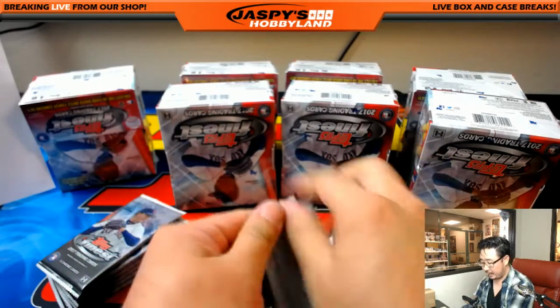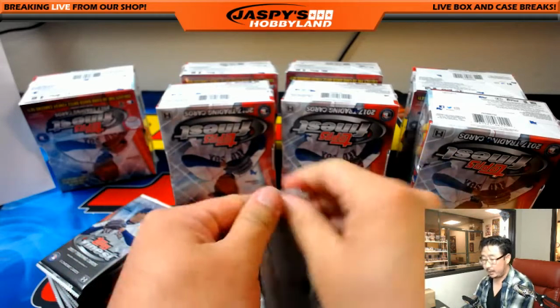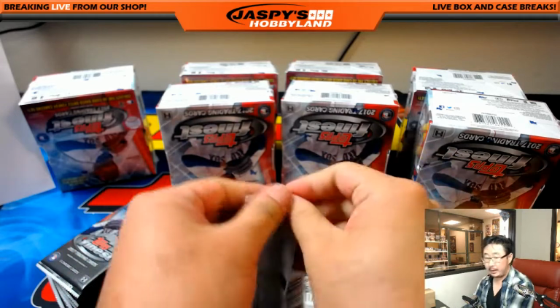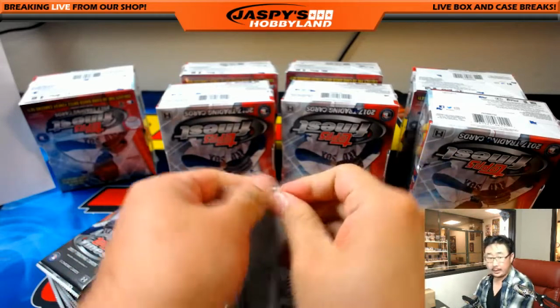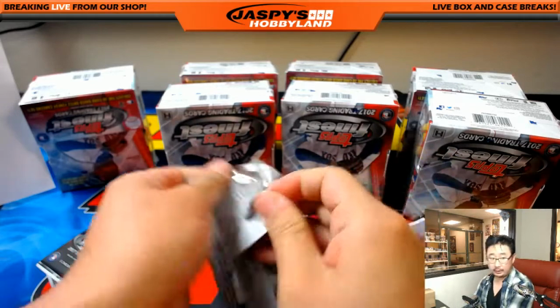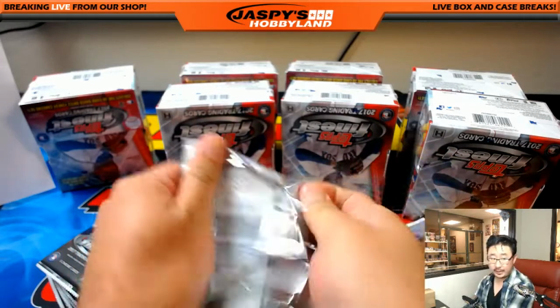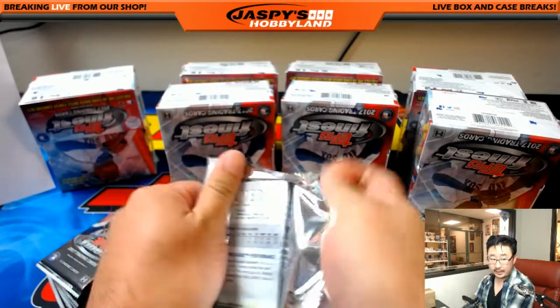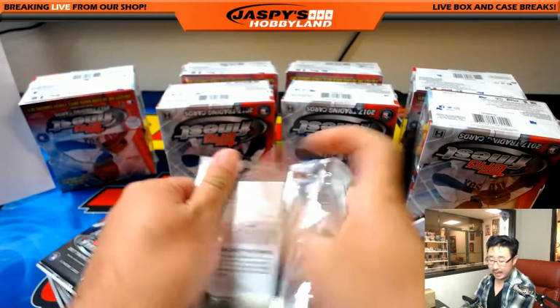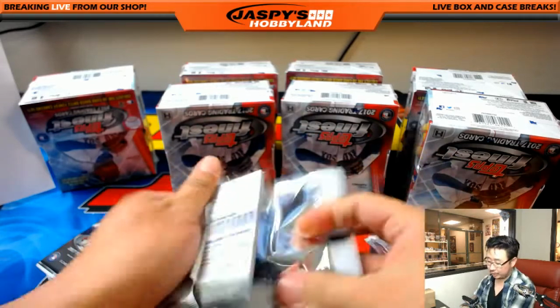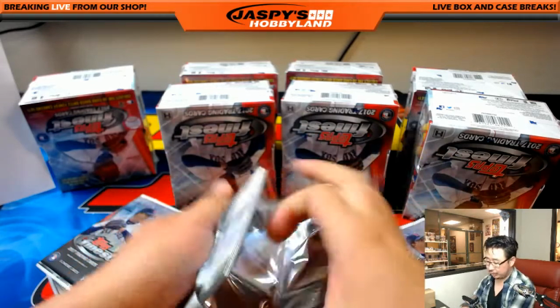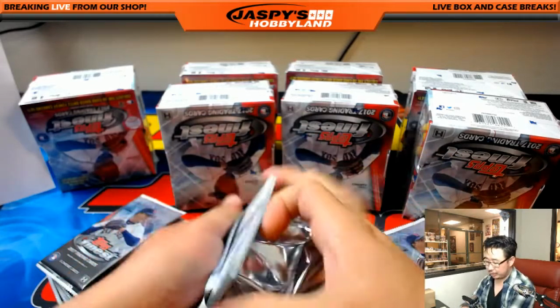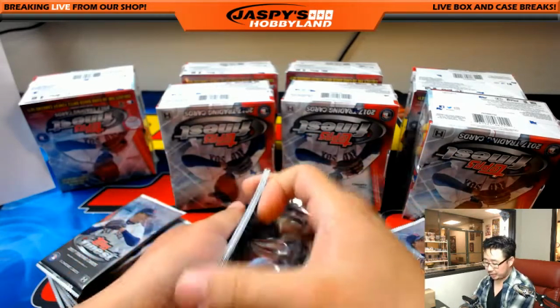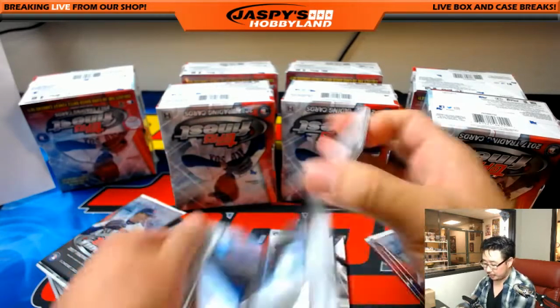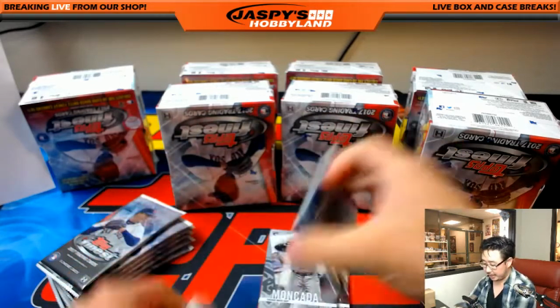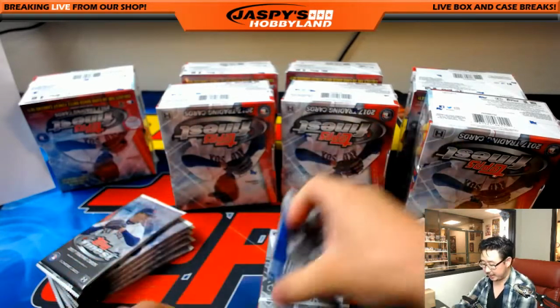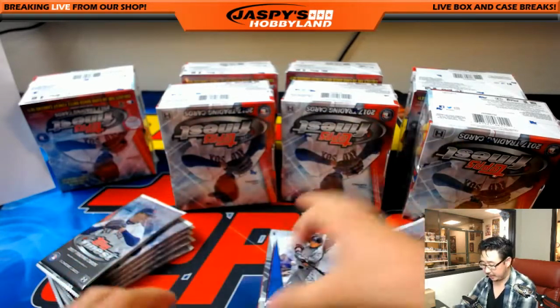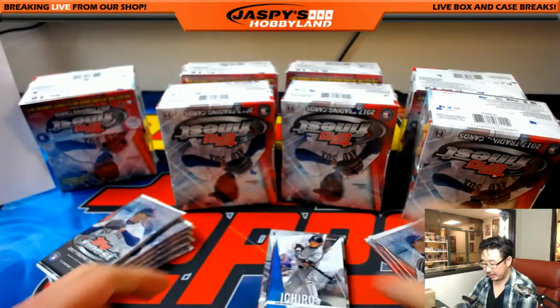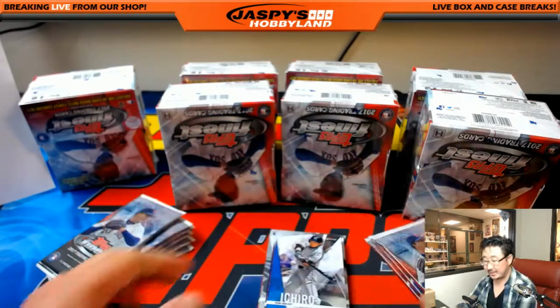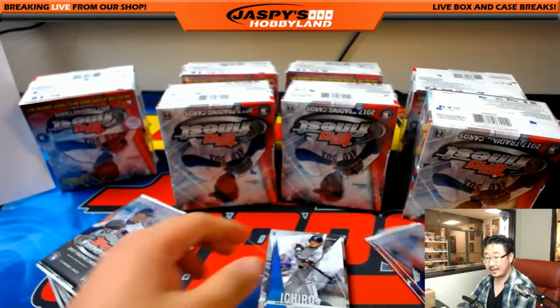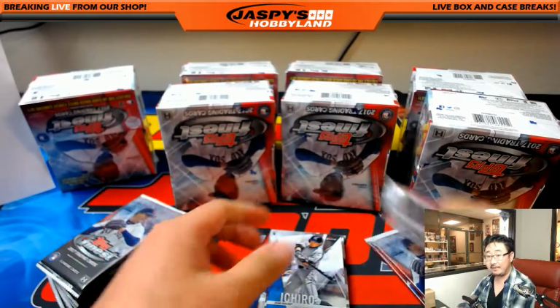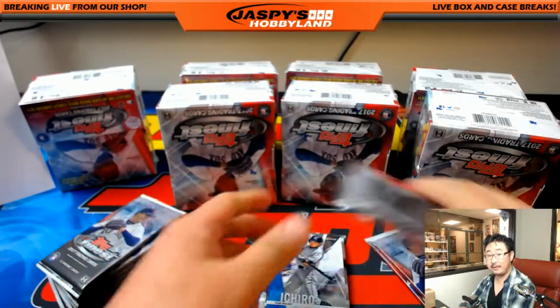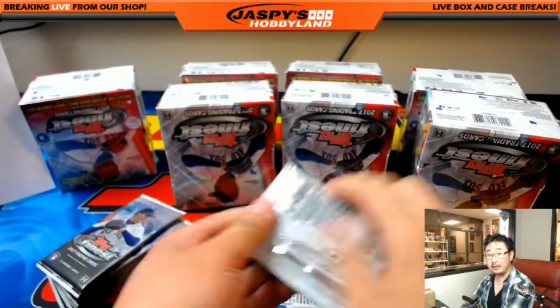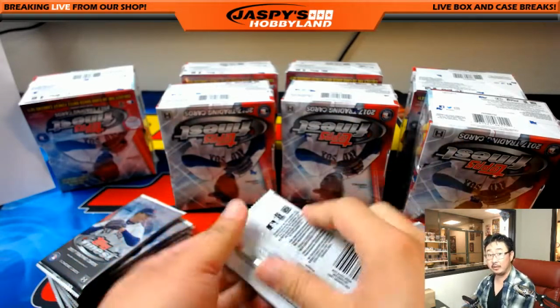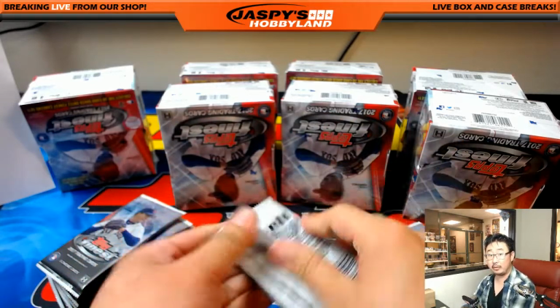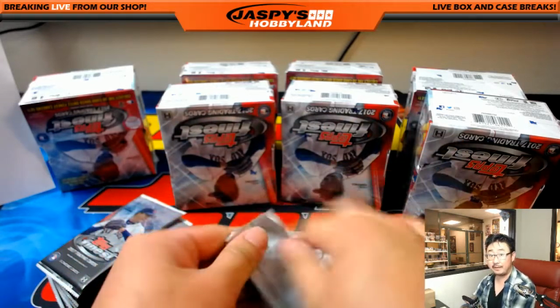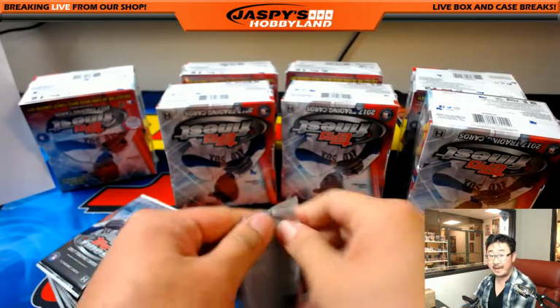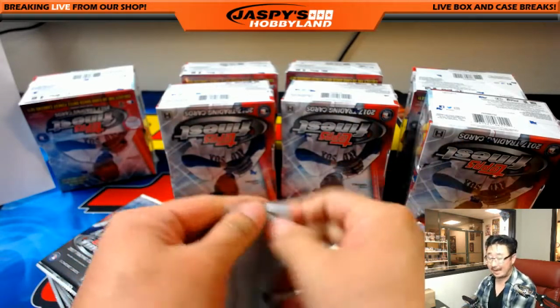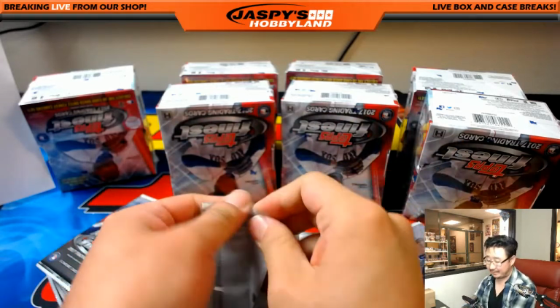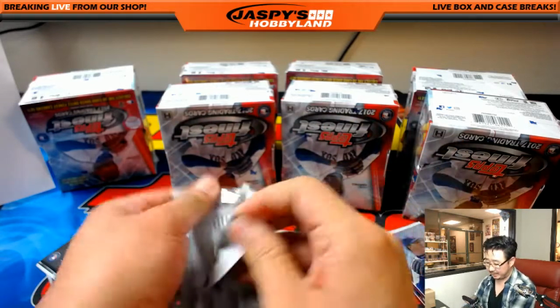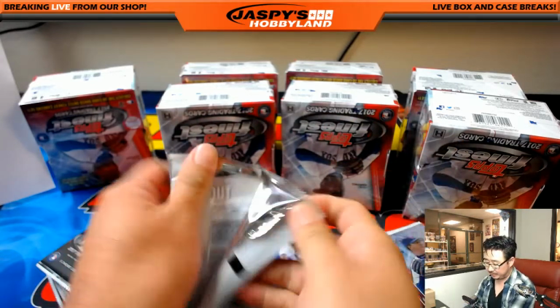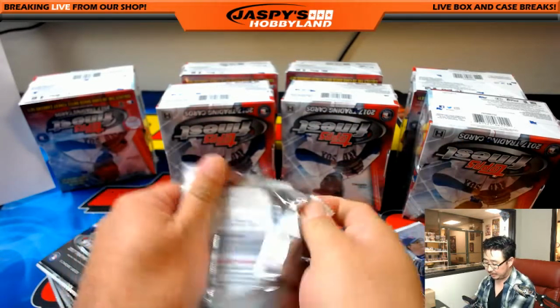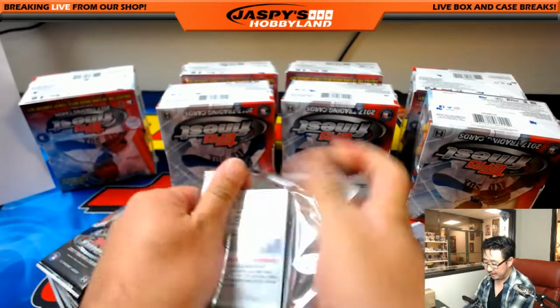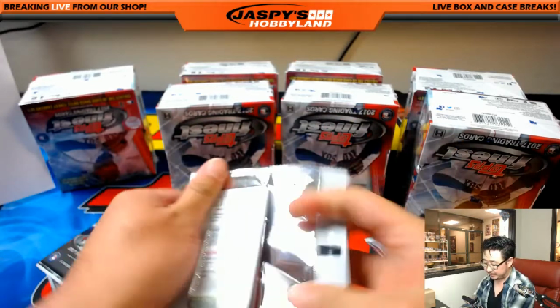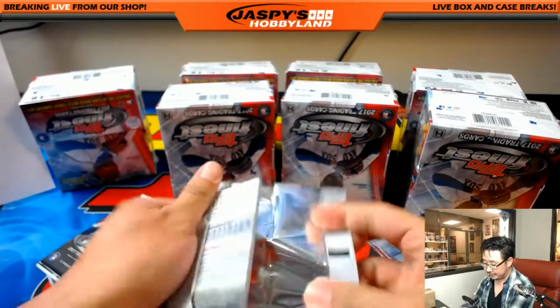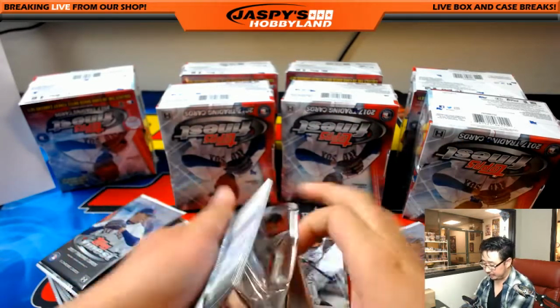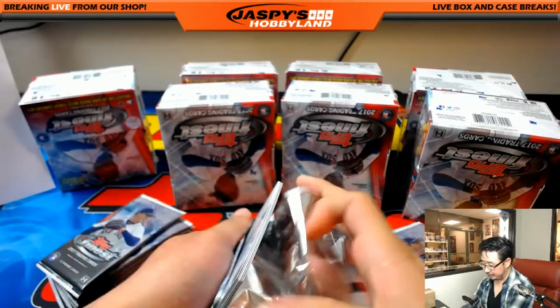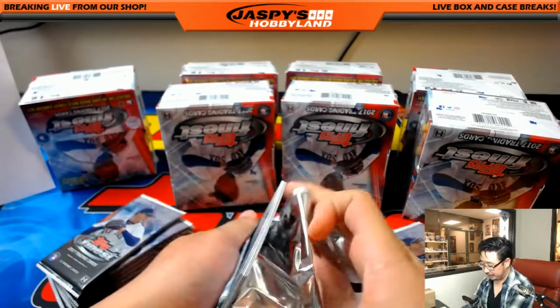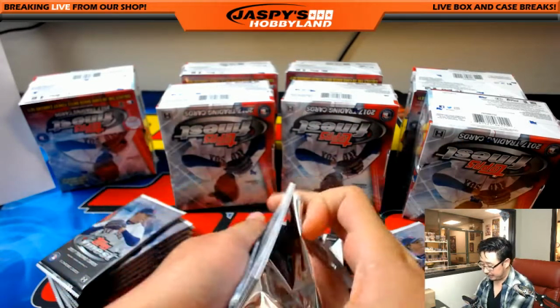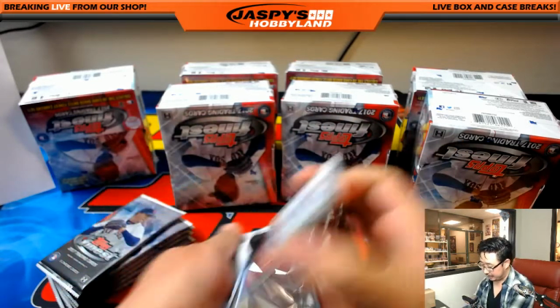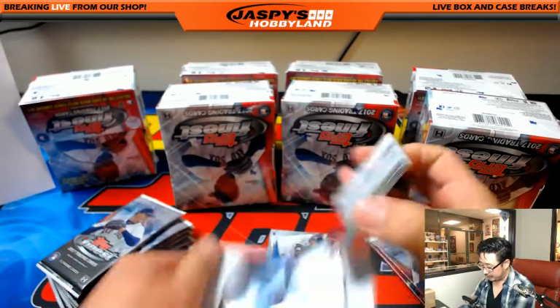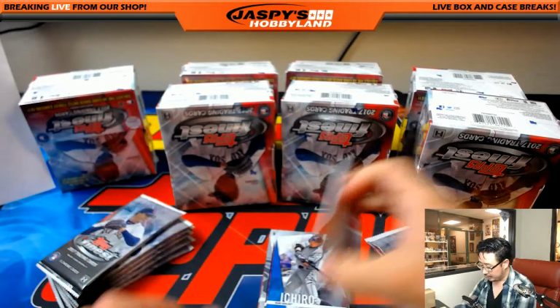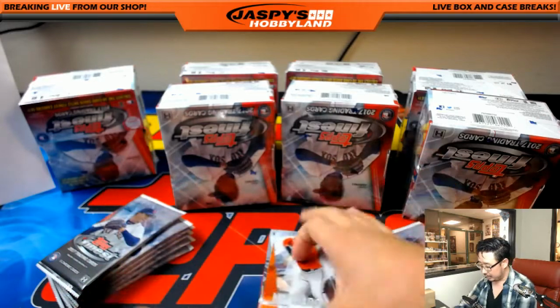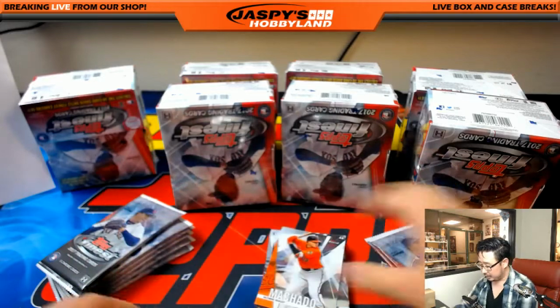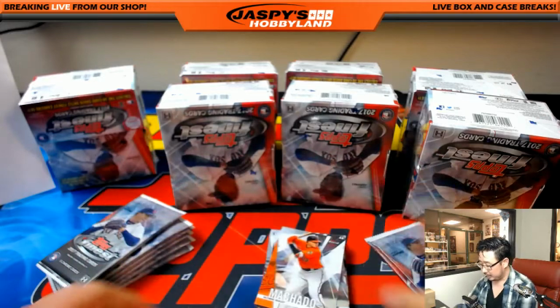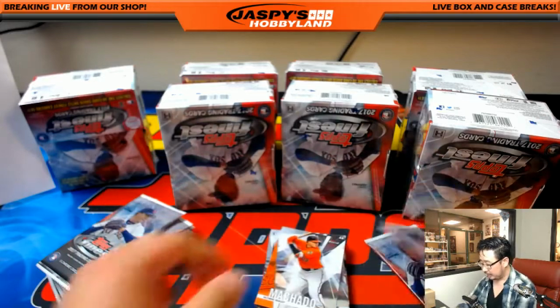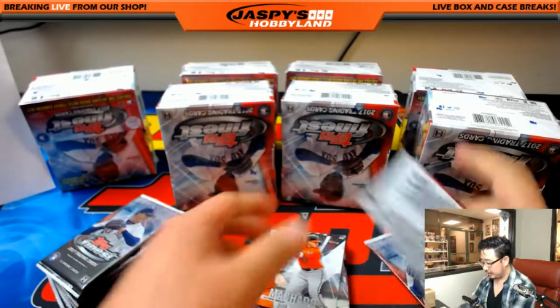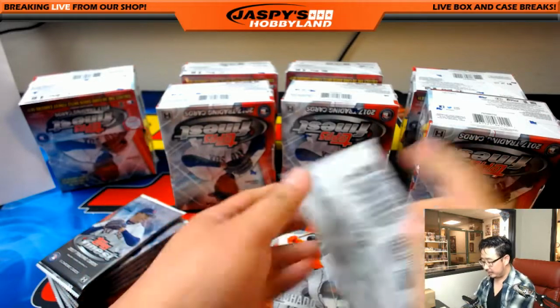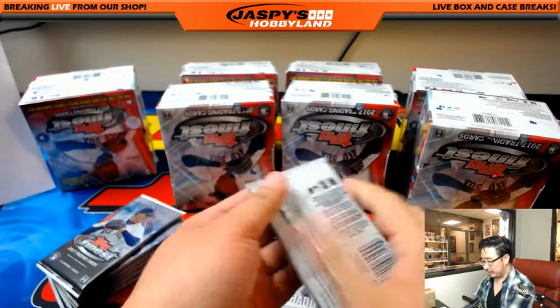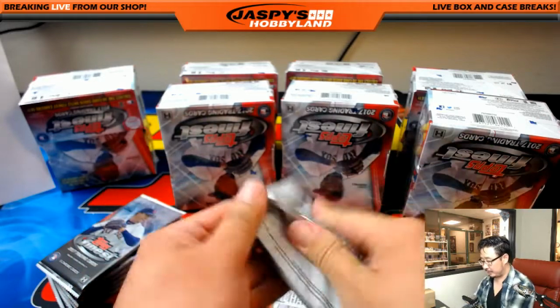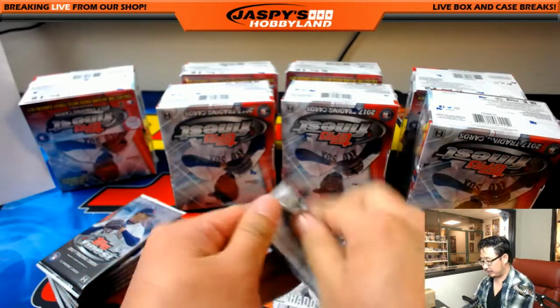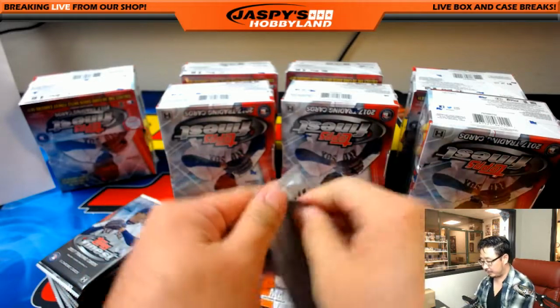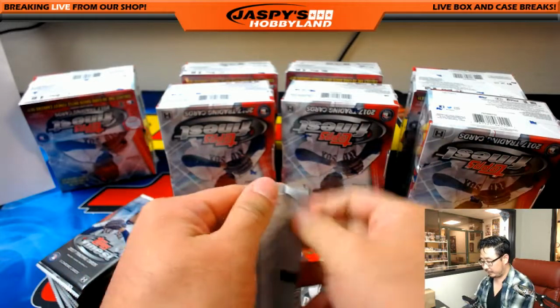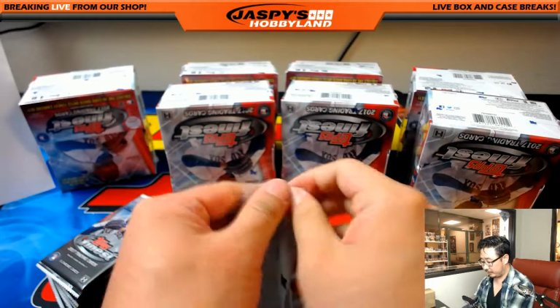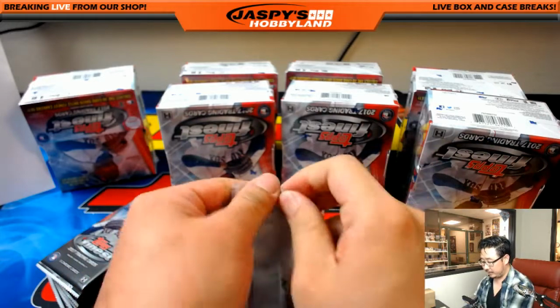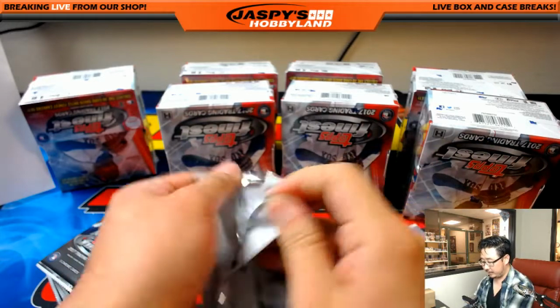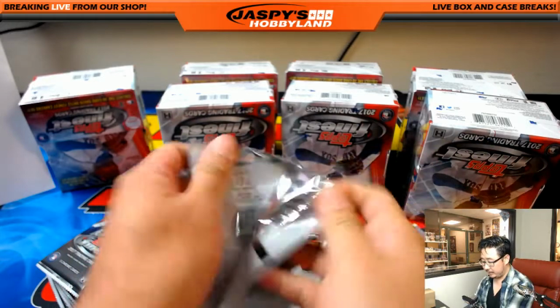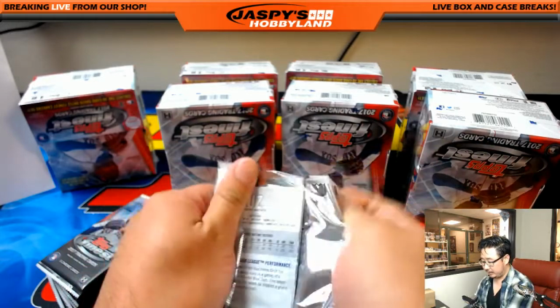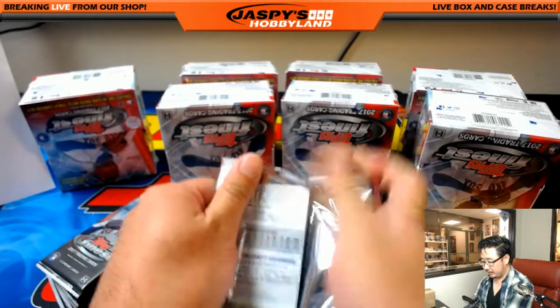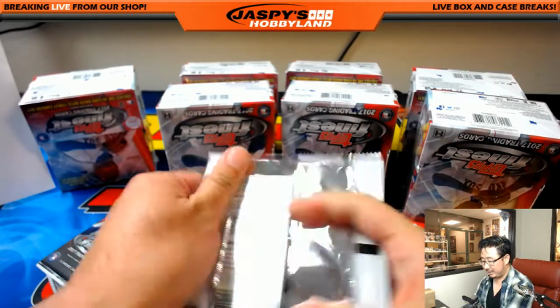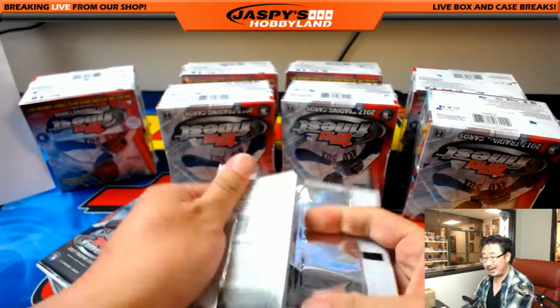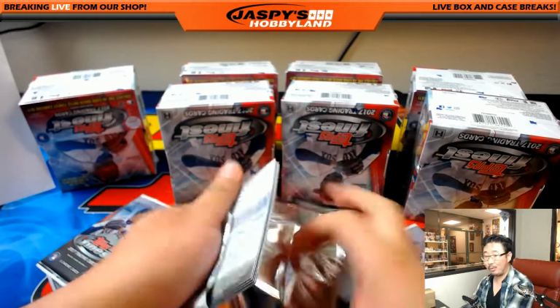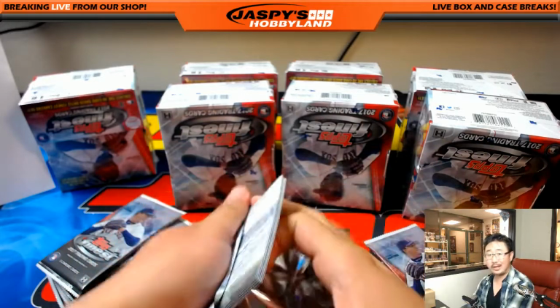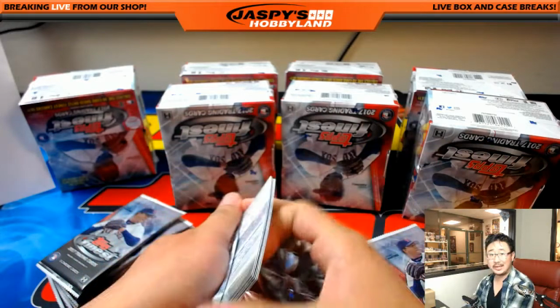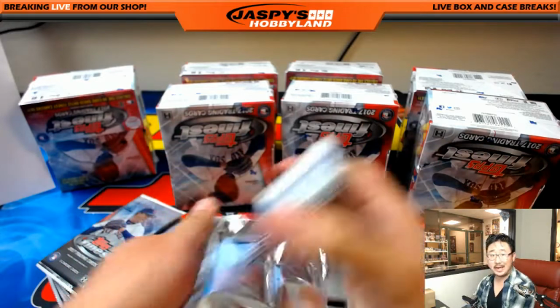It looks like National Treasures Baseball is going to fill. Only five teams left, so get it while it's hot.